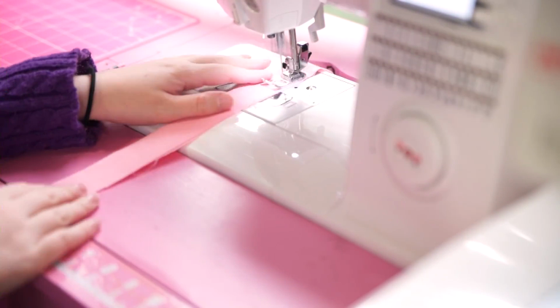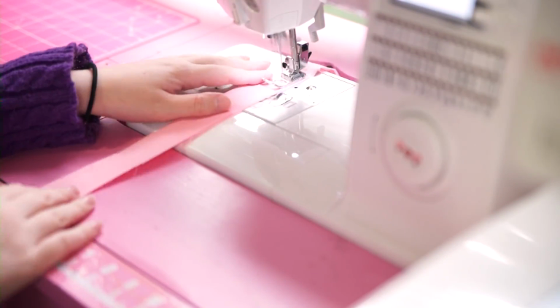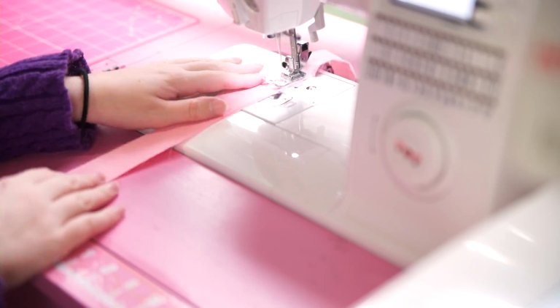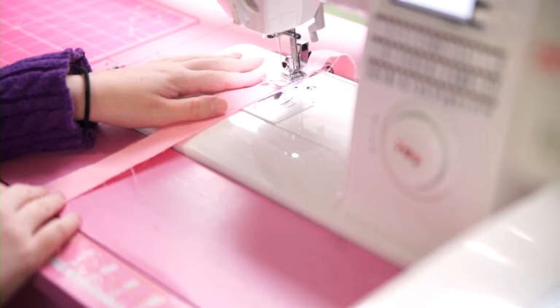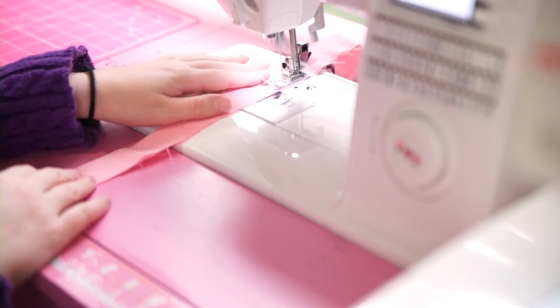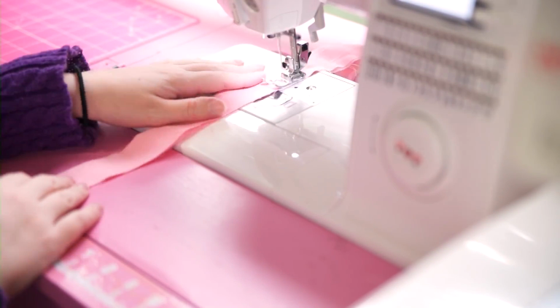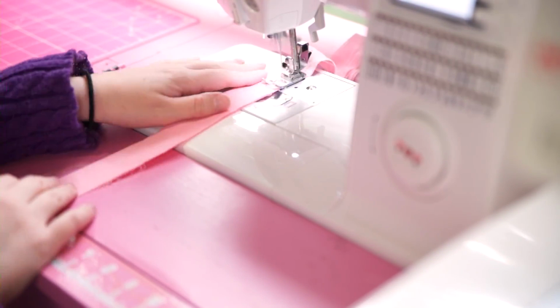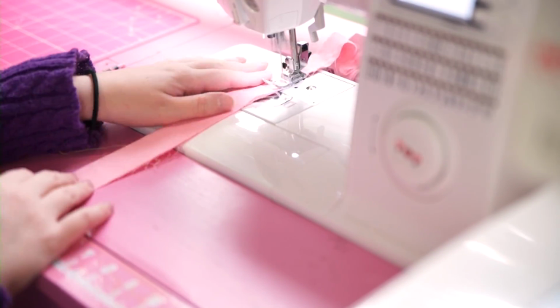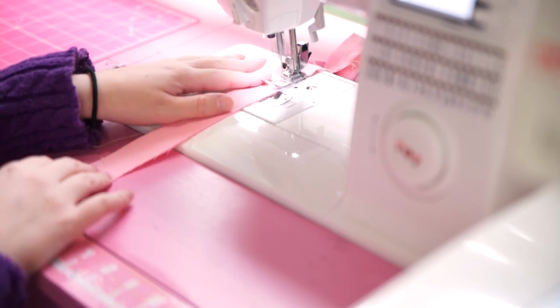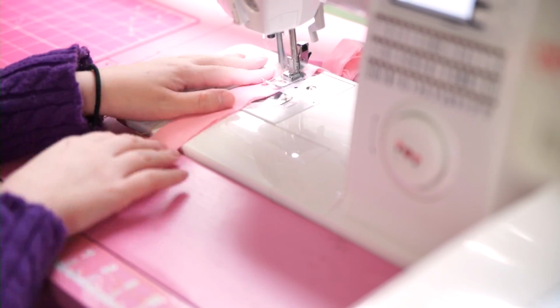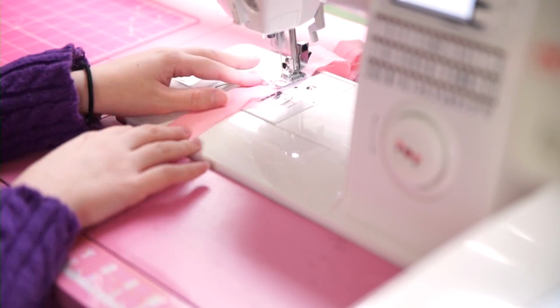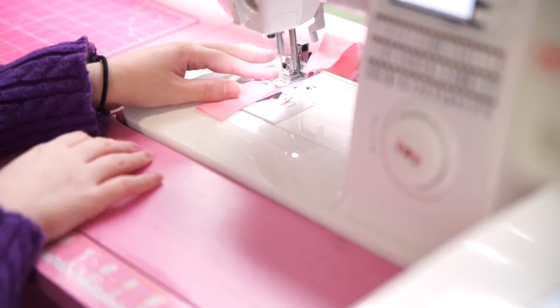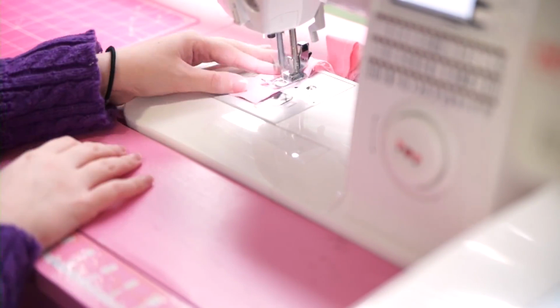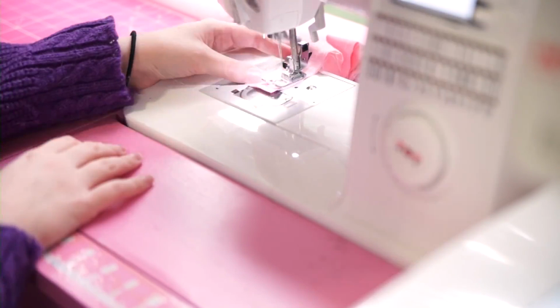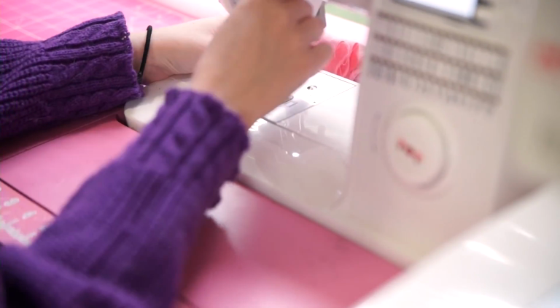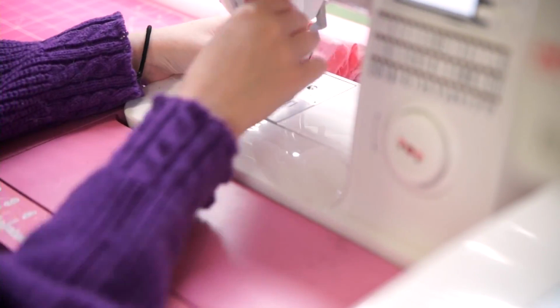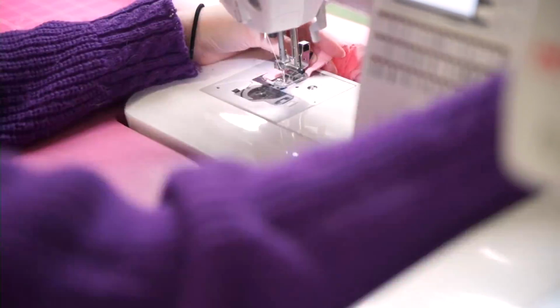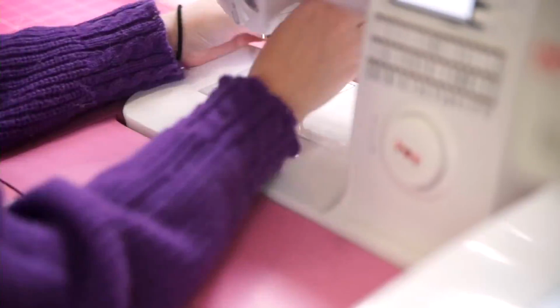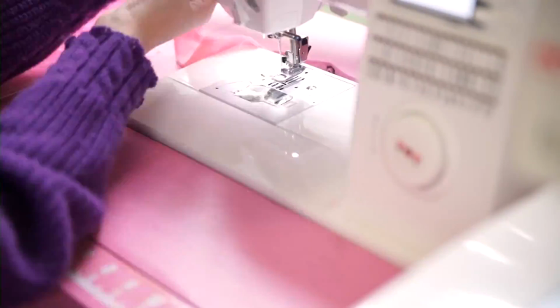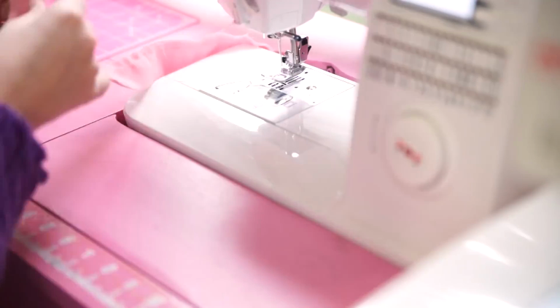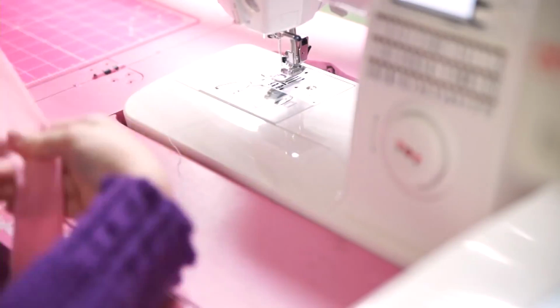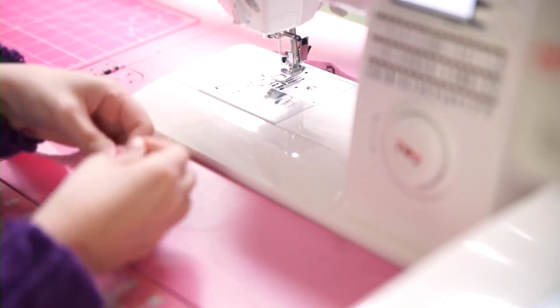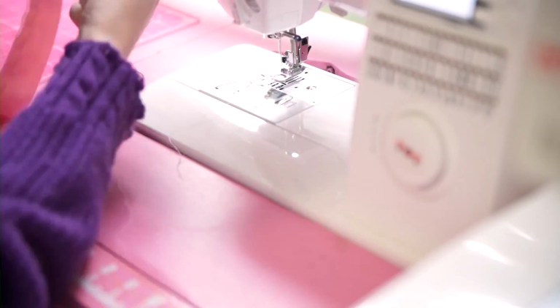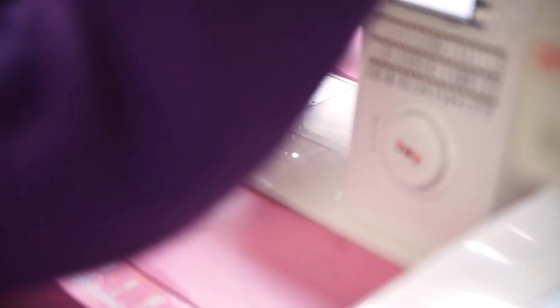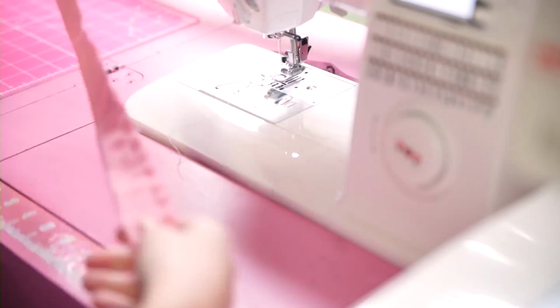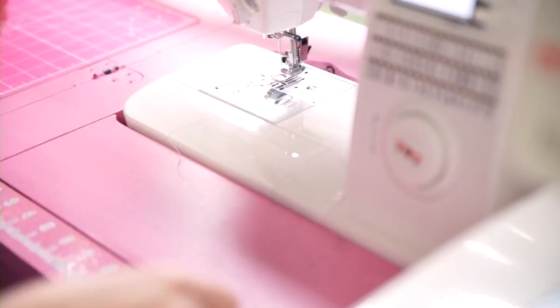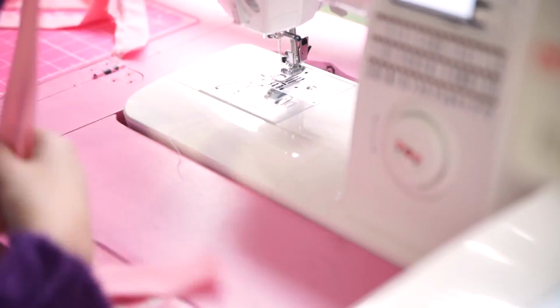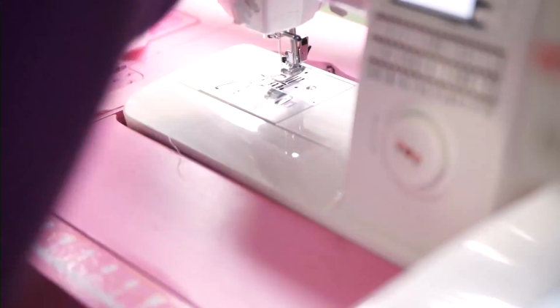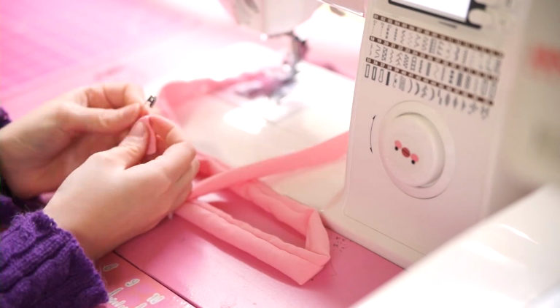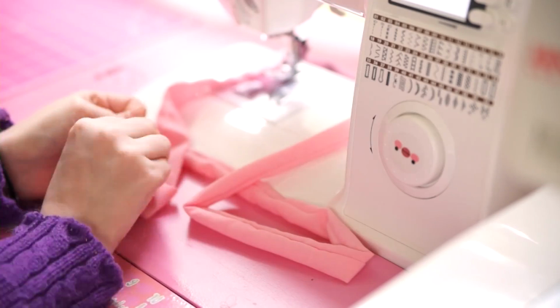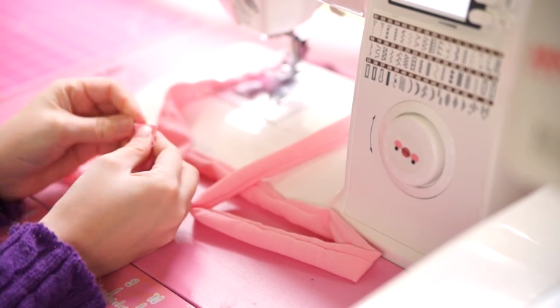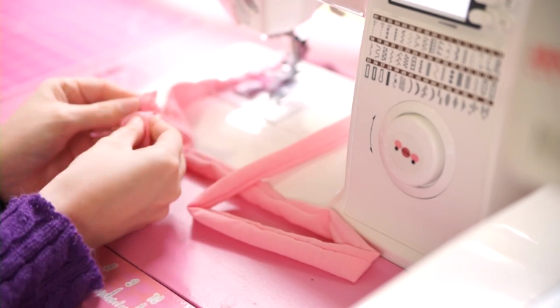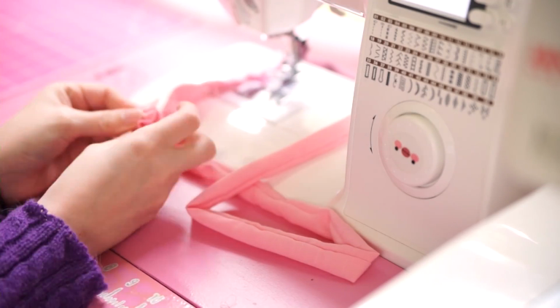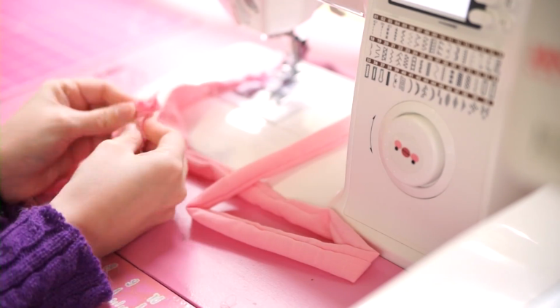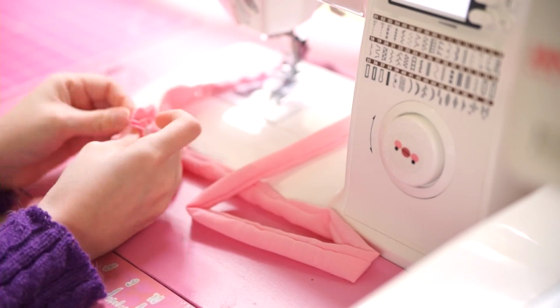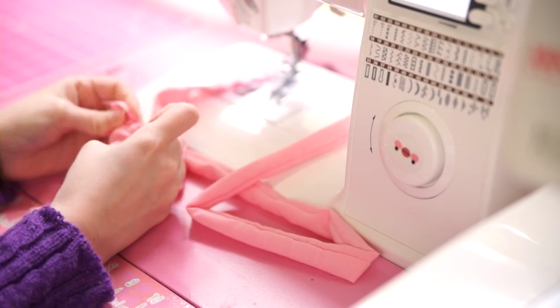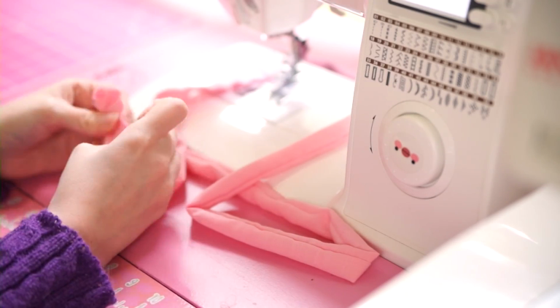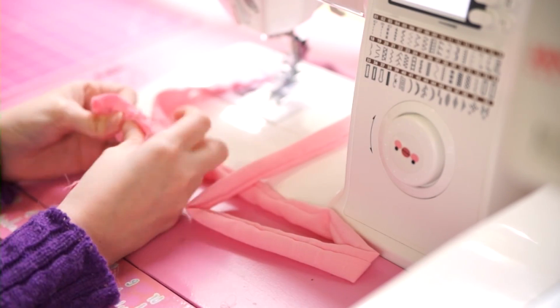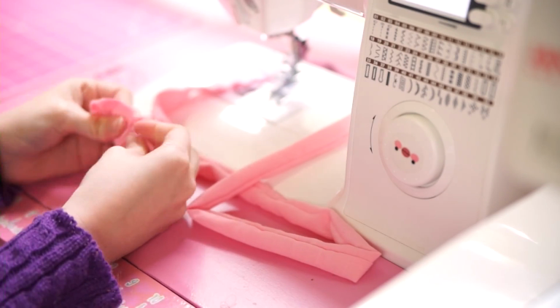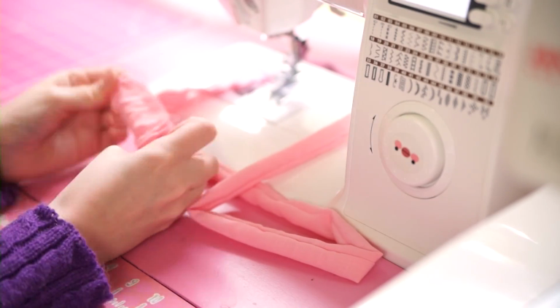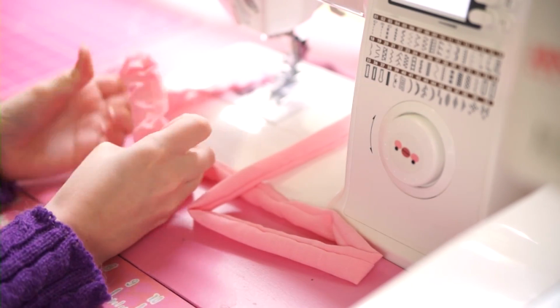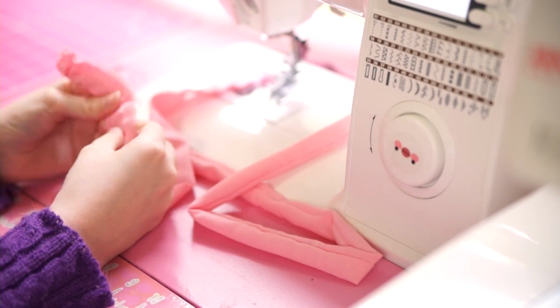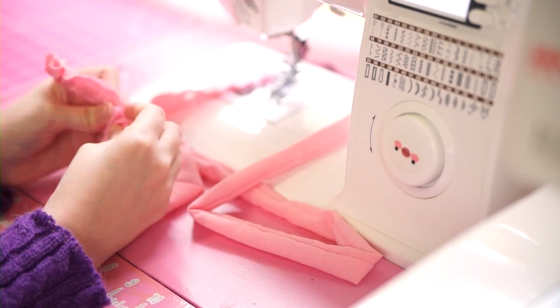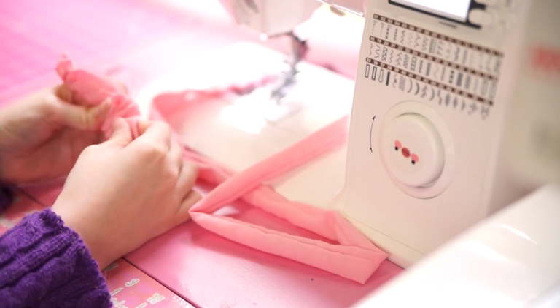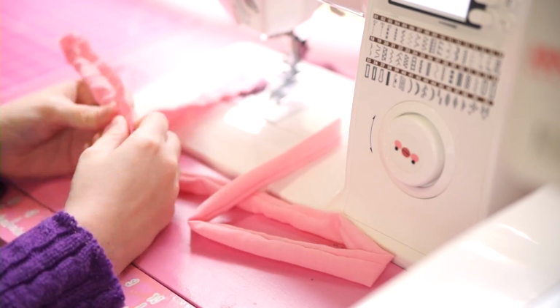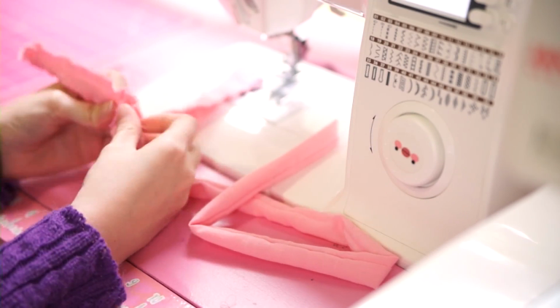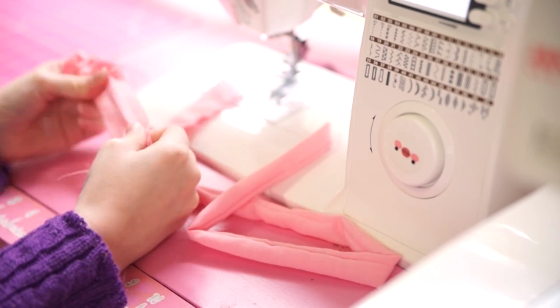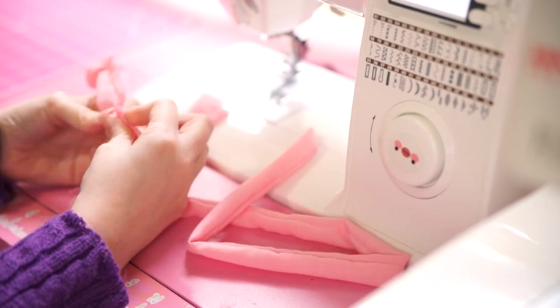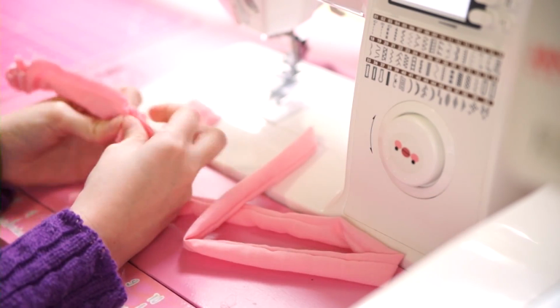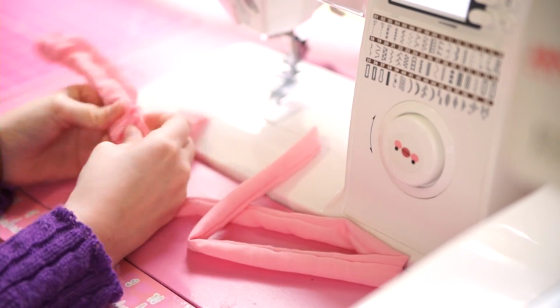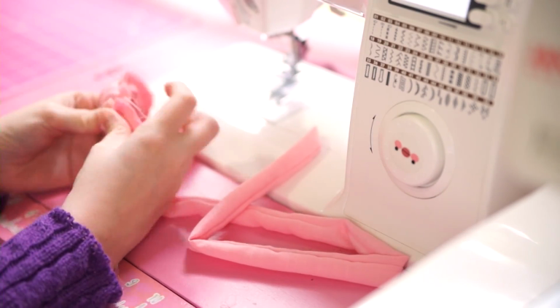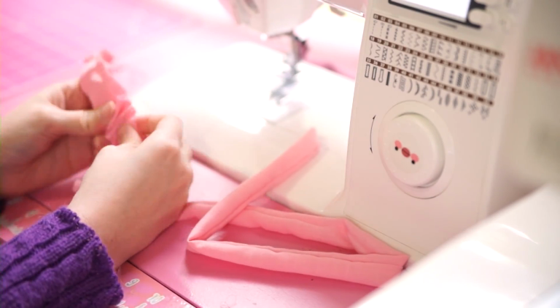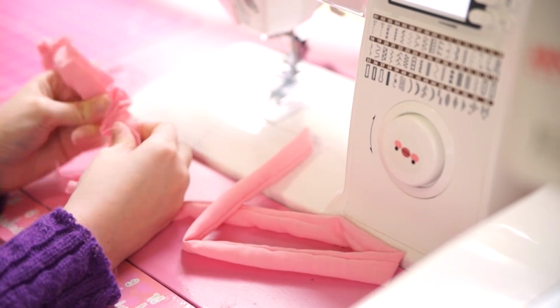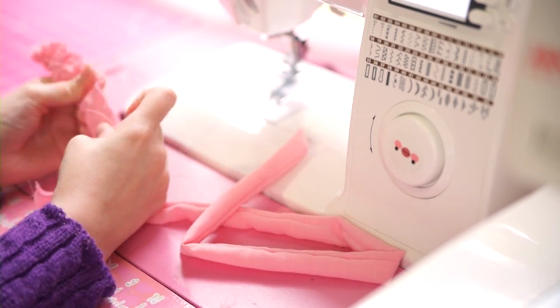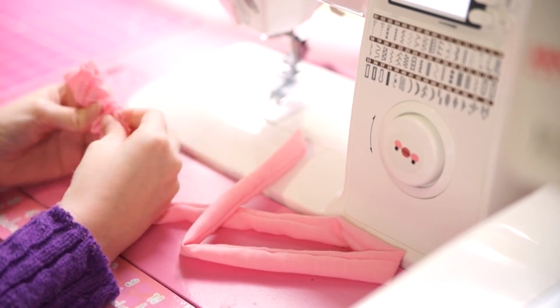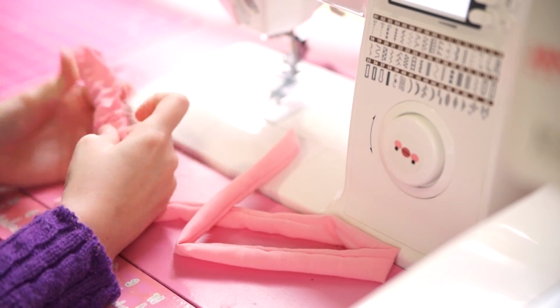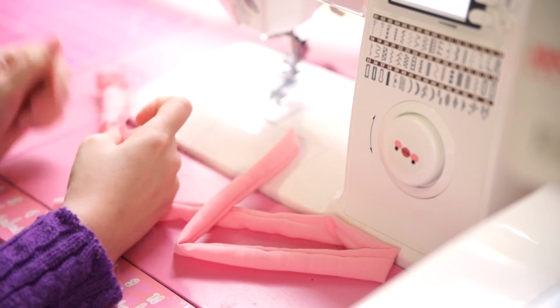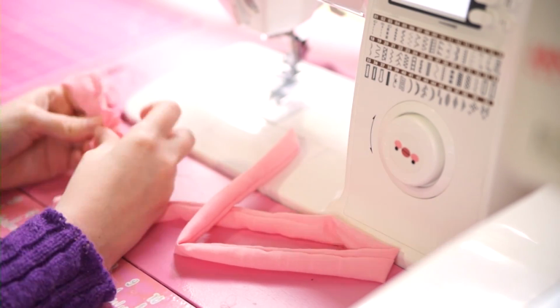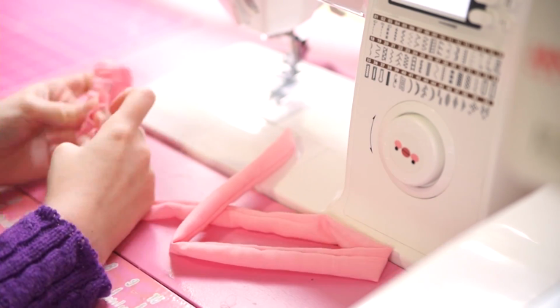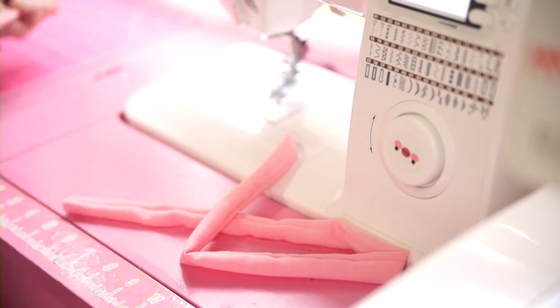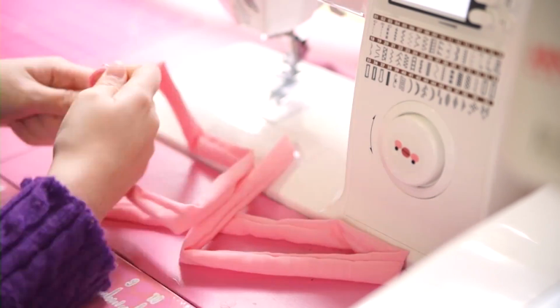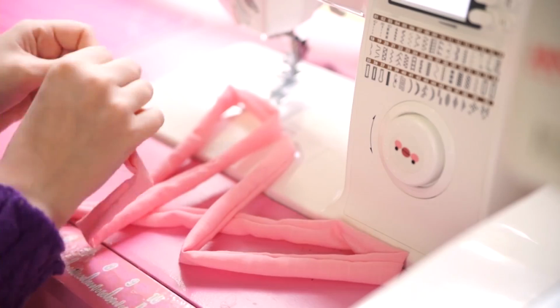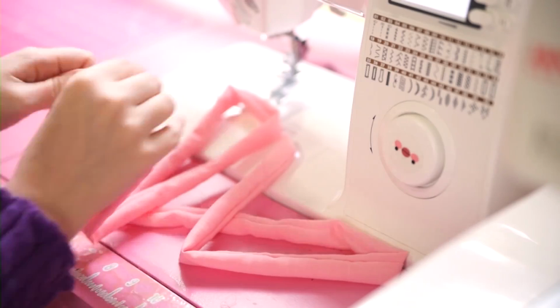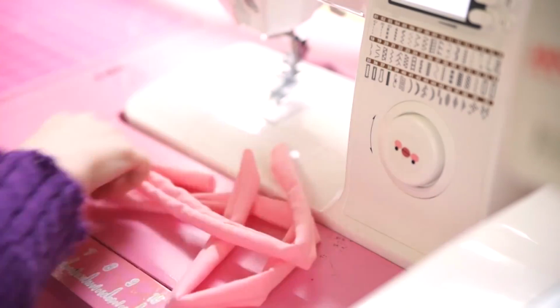So remember to do the math before you cut your fabric. Iron, stitch, turn, iron again. If you've ever made dress straps, you know the drill.